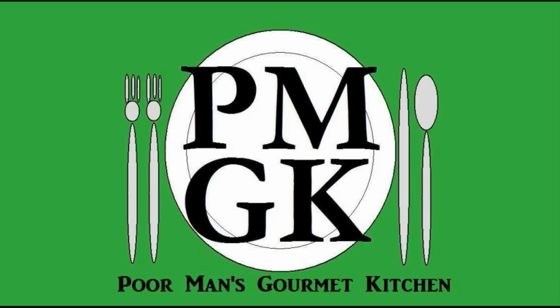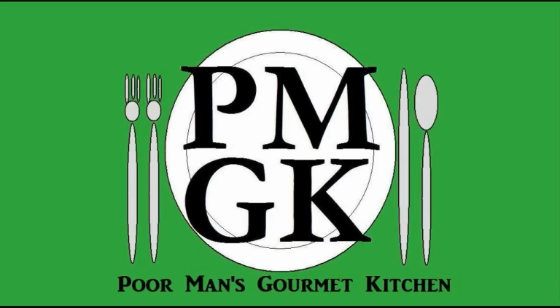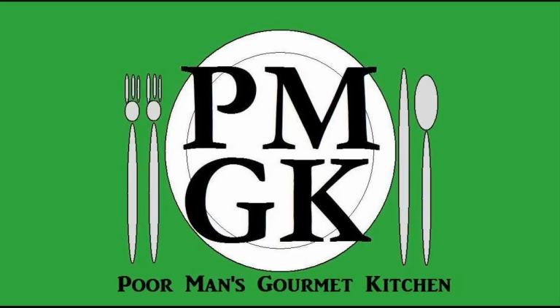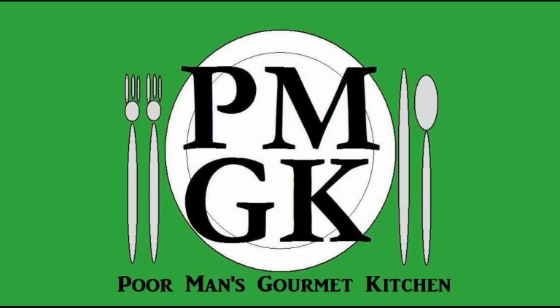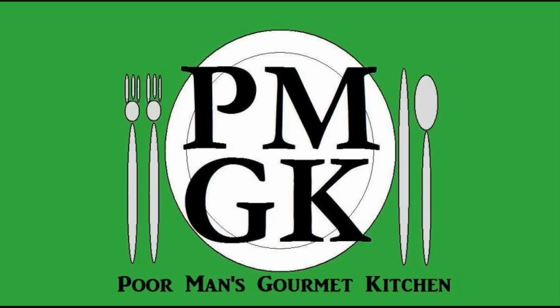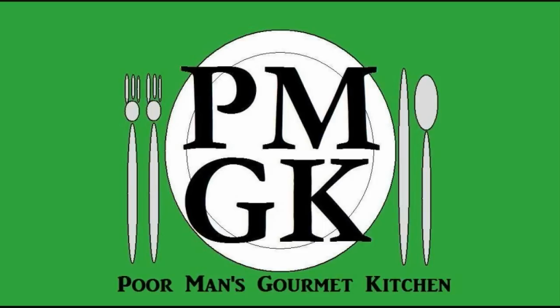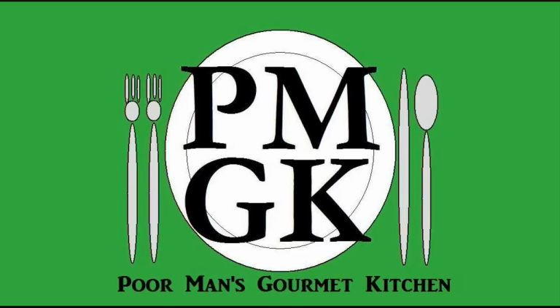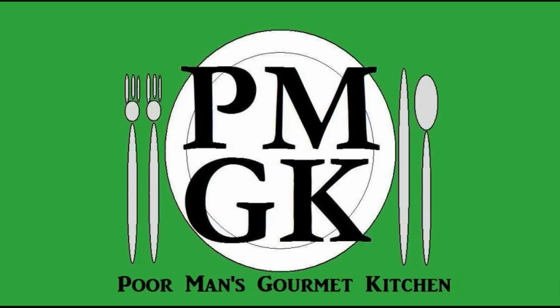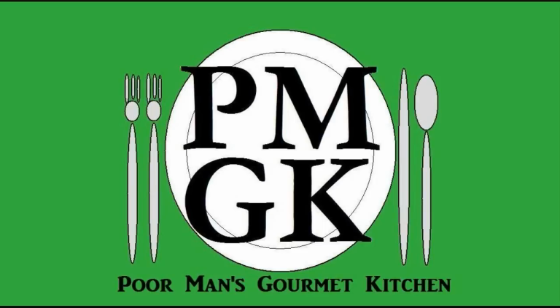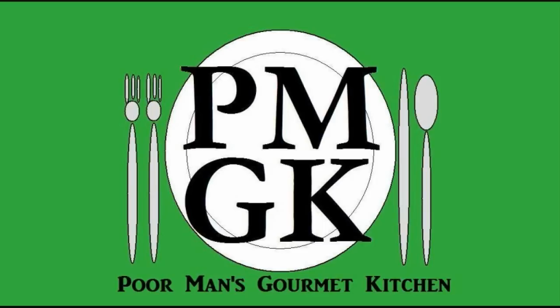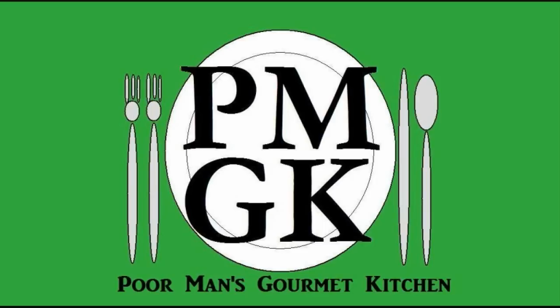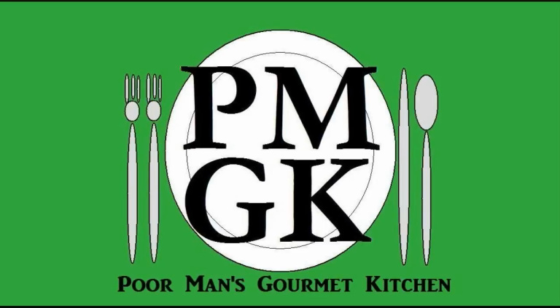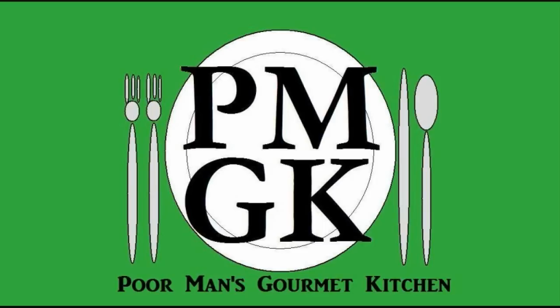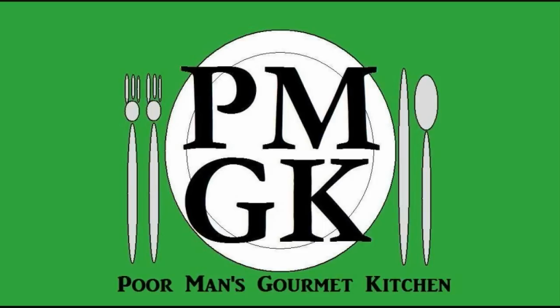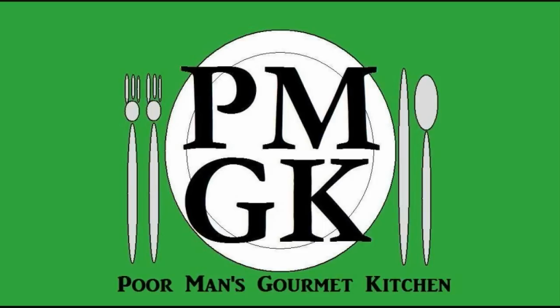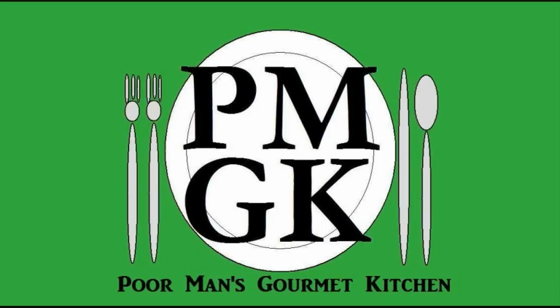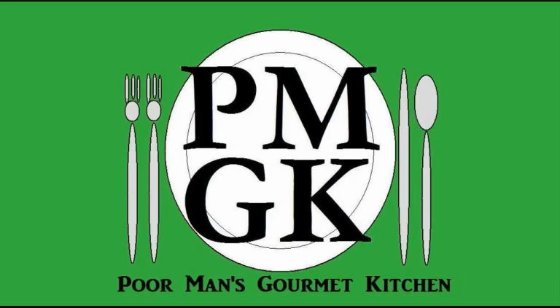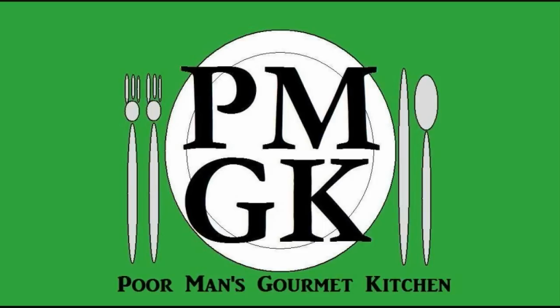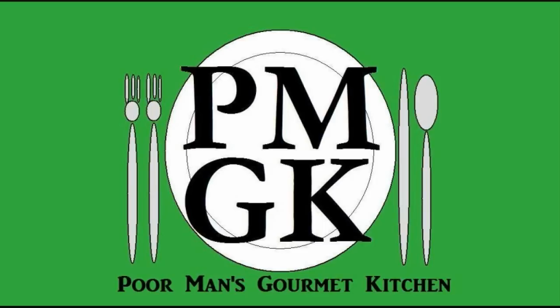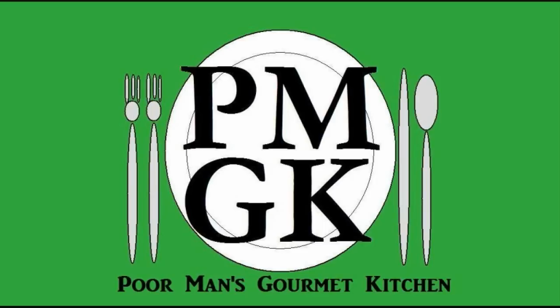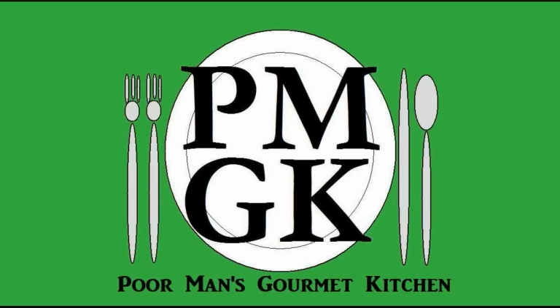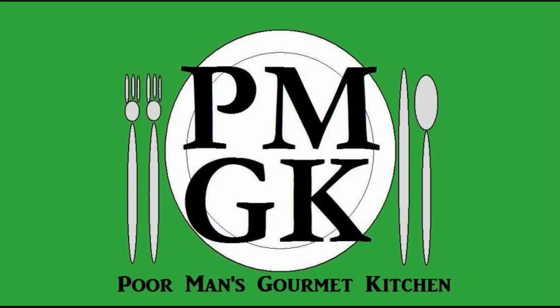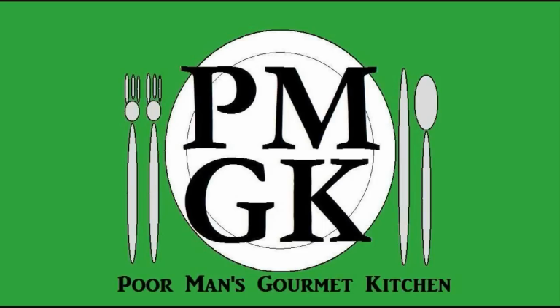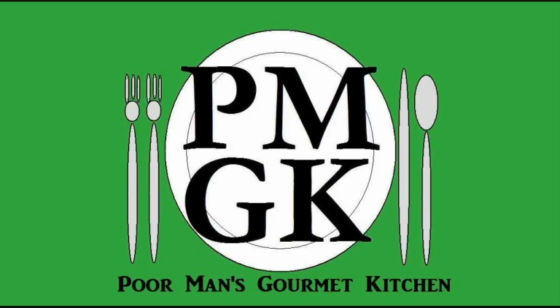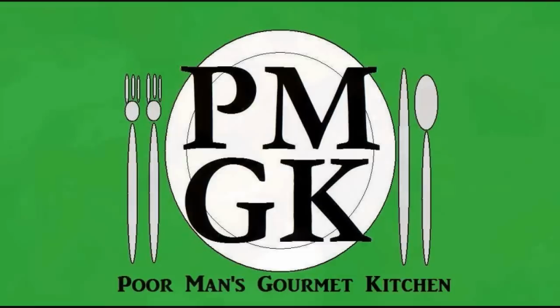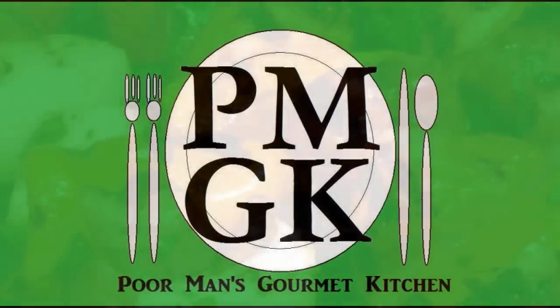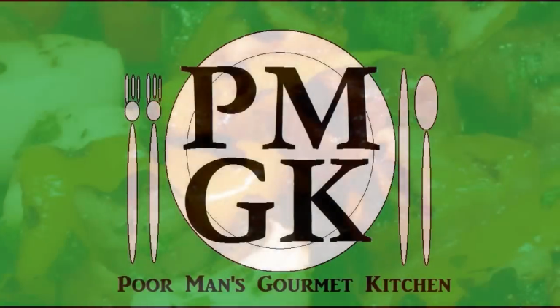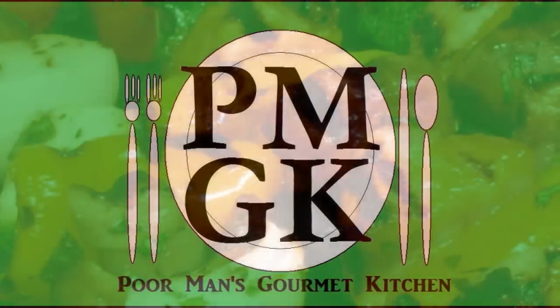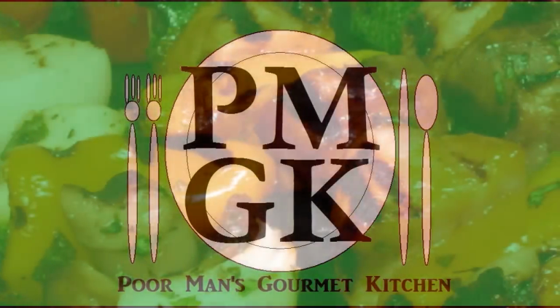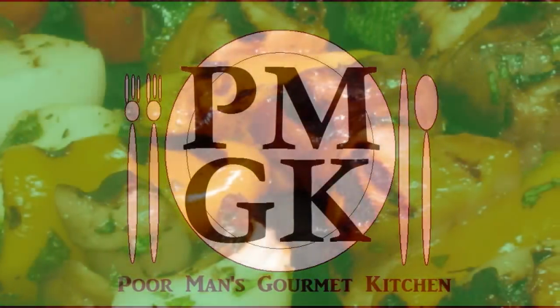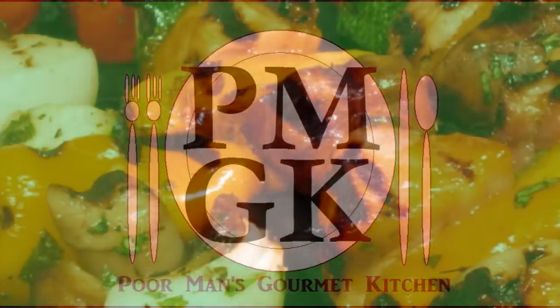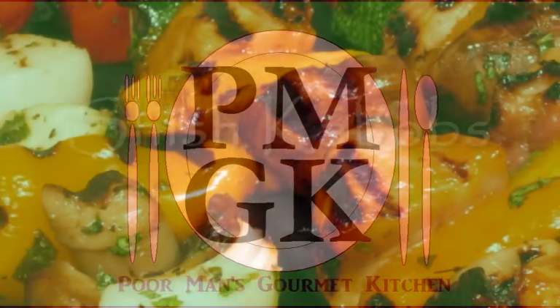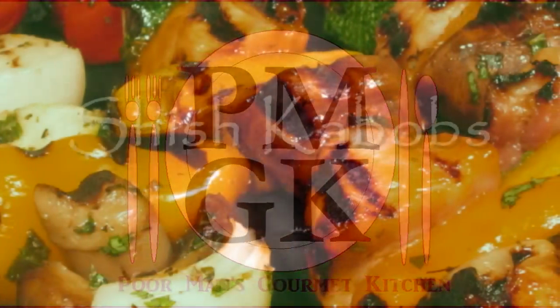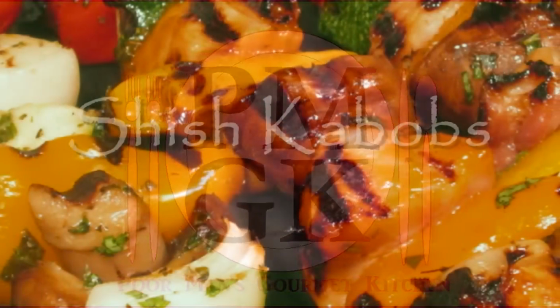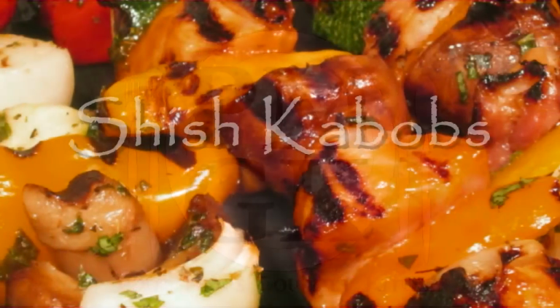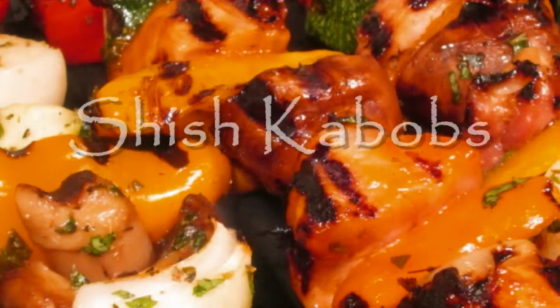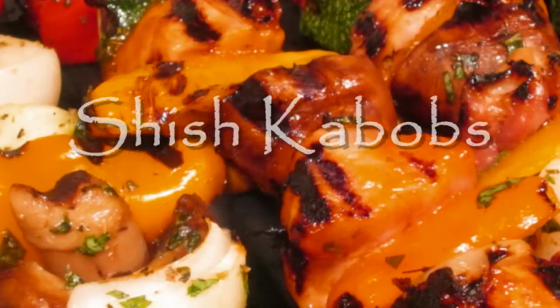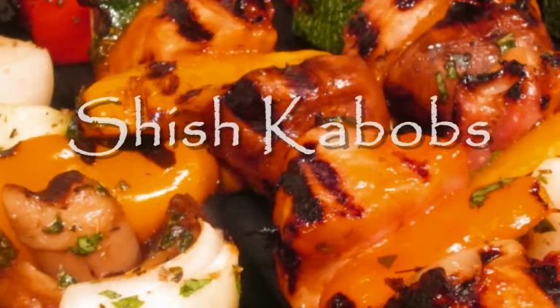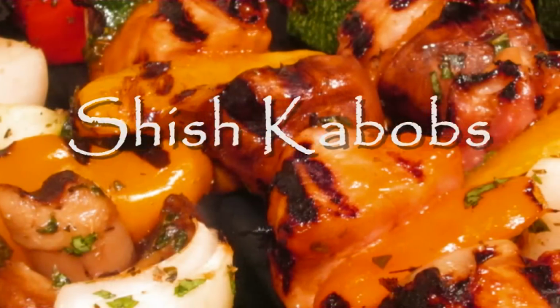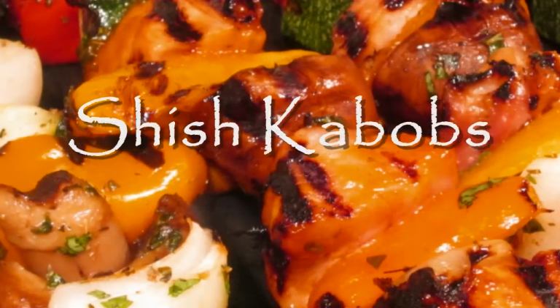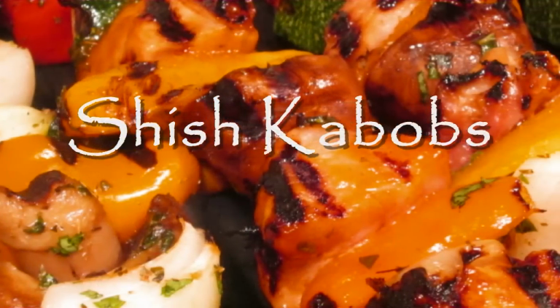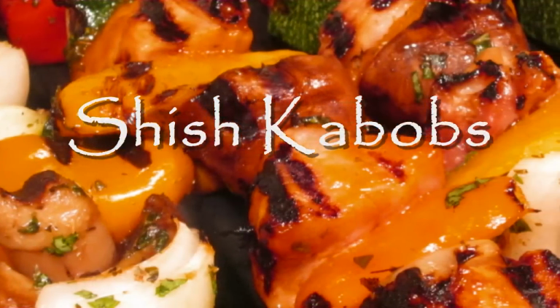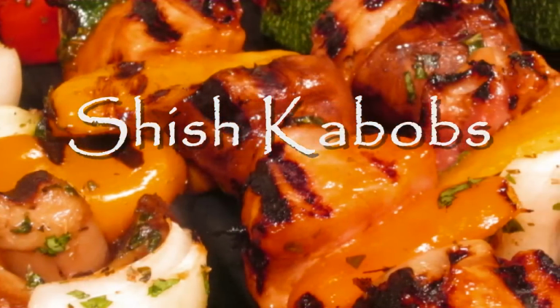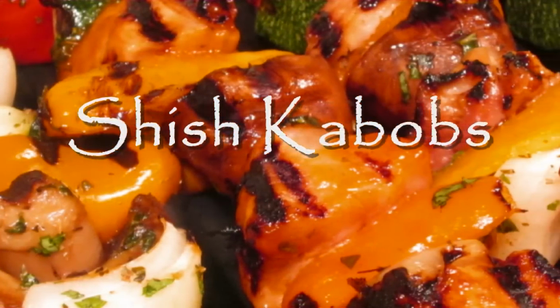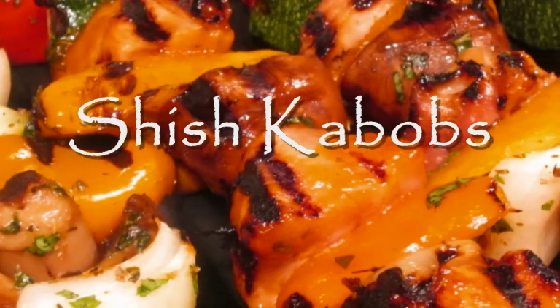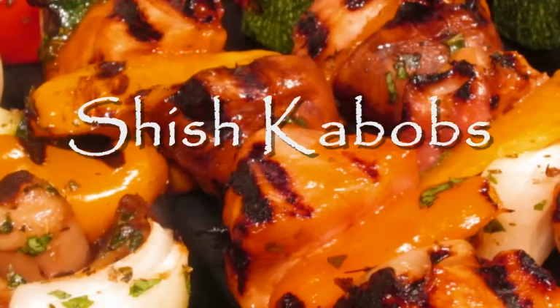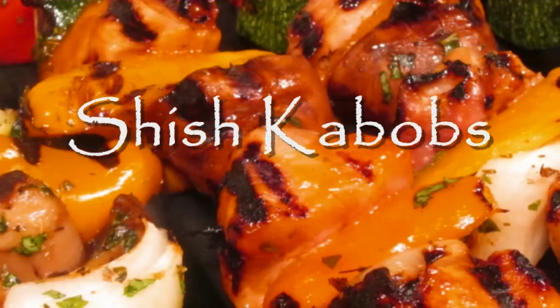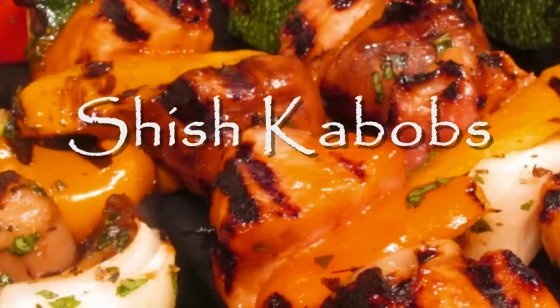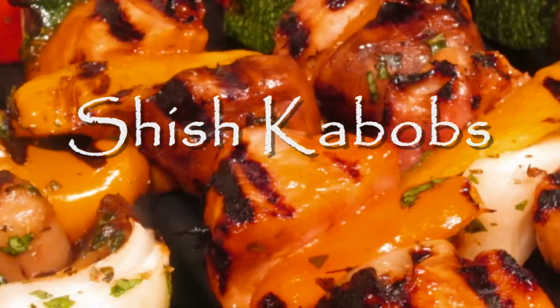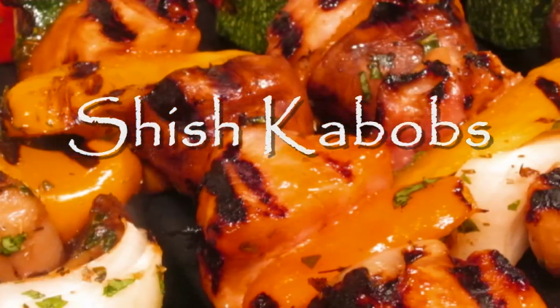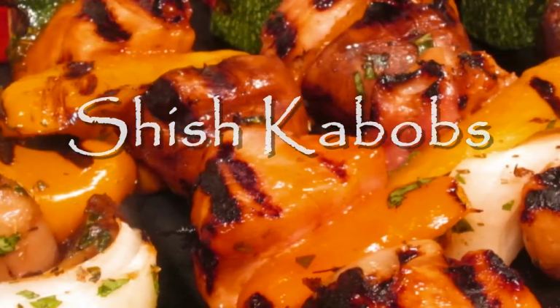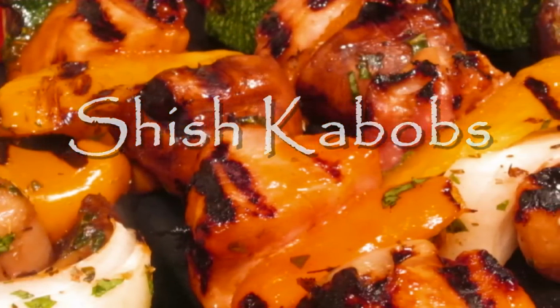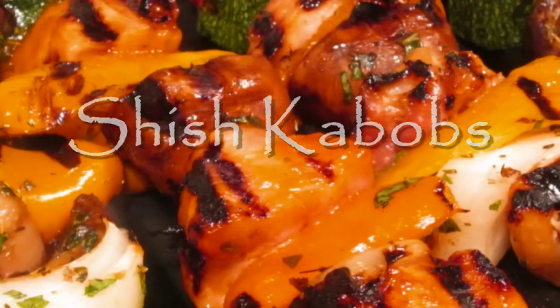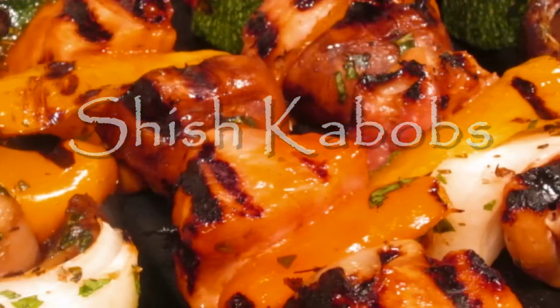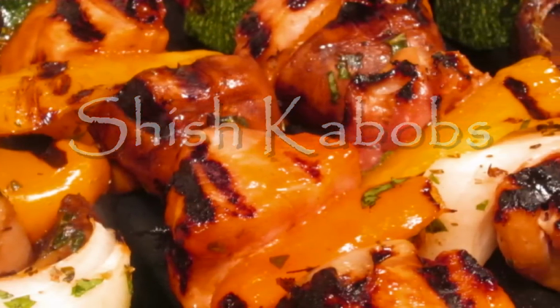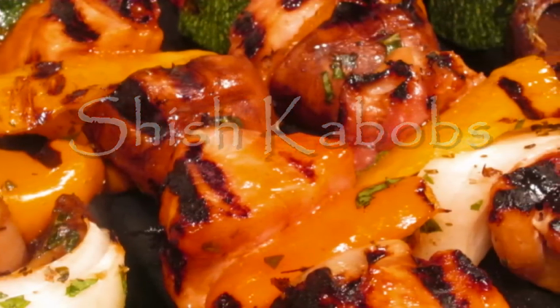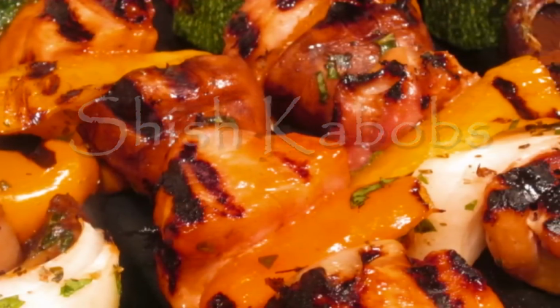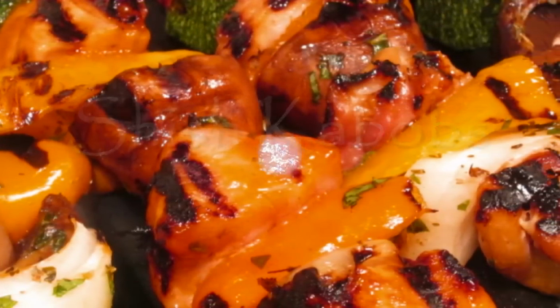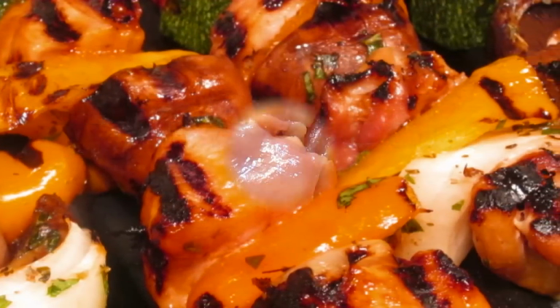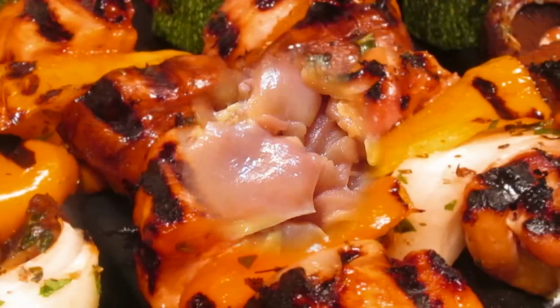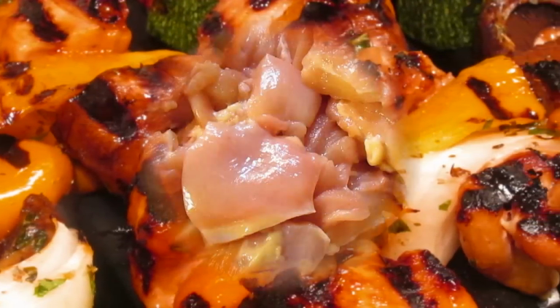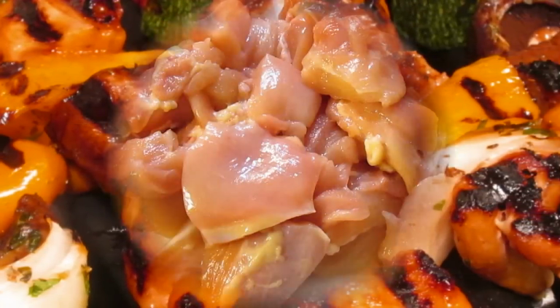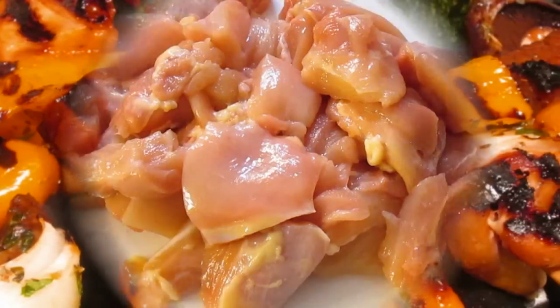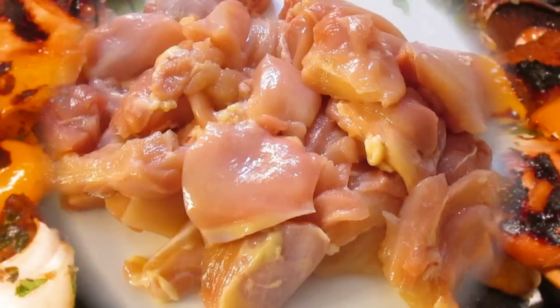Welcome to the Poor Man's Gourmet Kitchen, where we share gourmet recipes at a low-budget wonder. Now check this out.